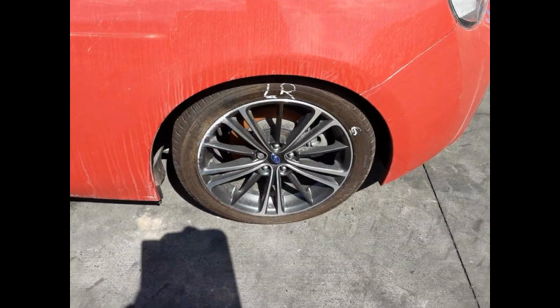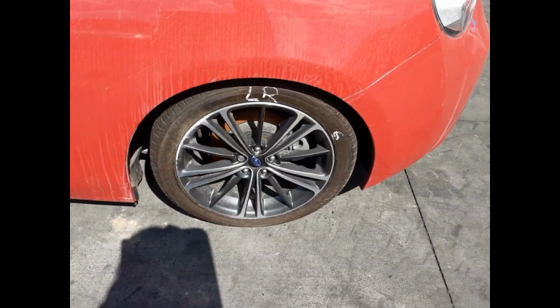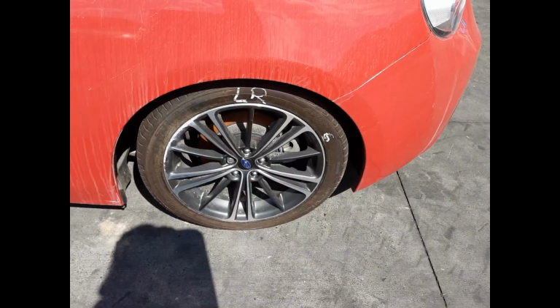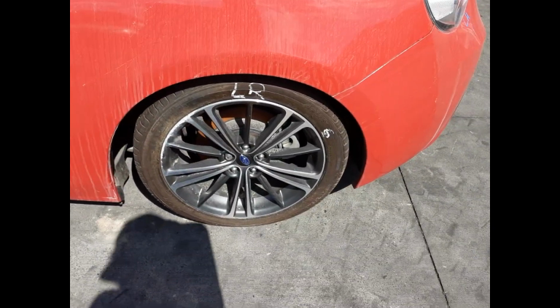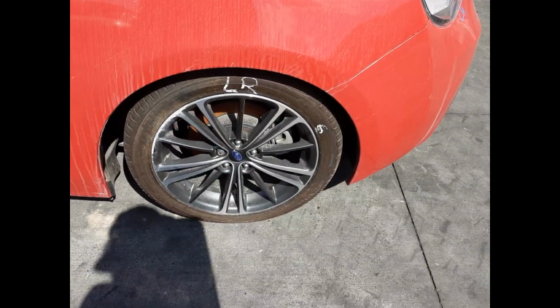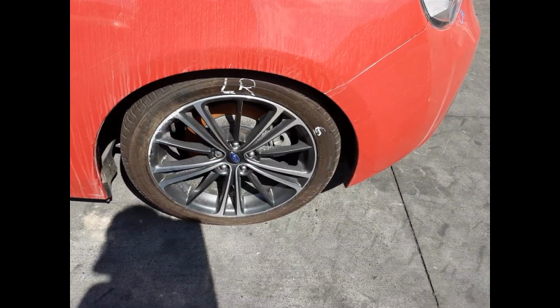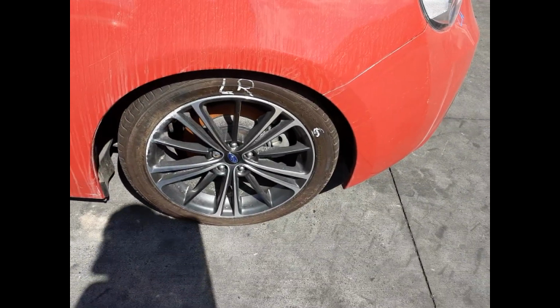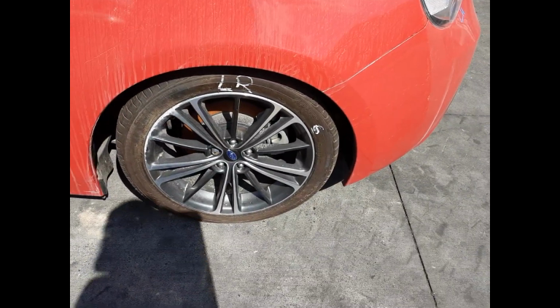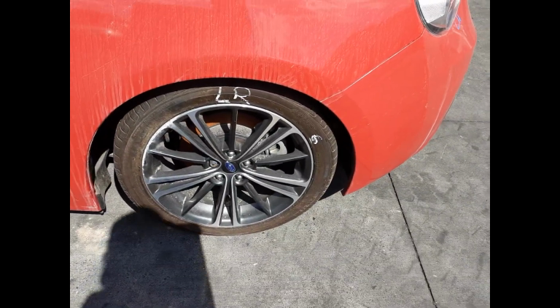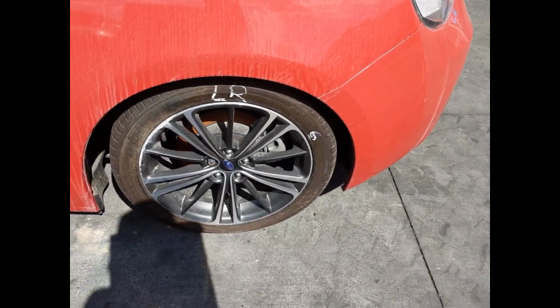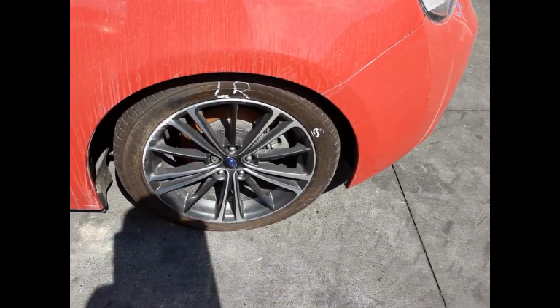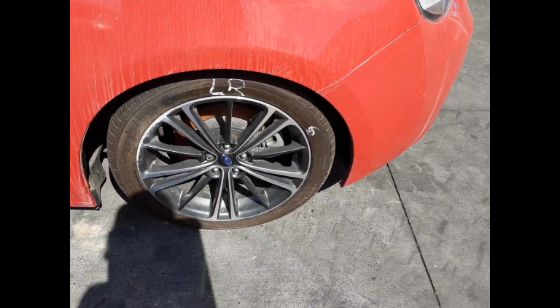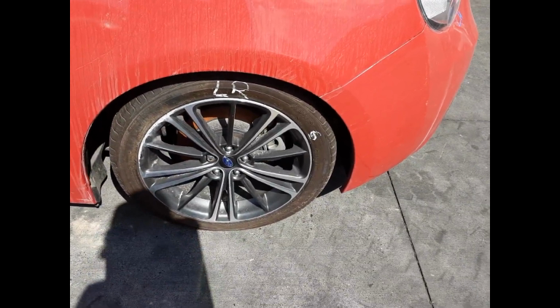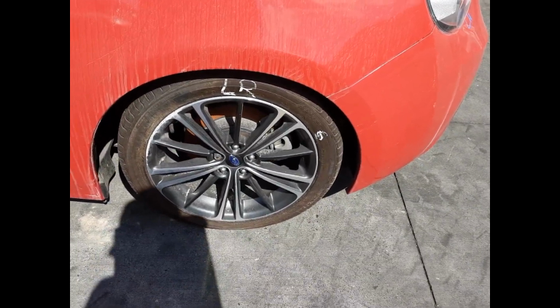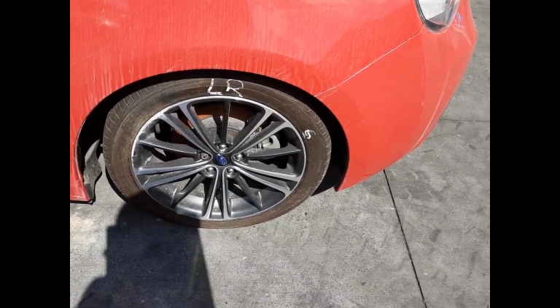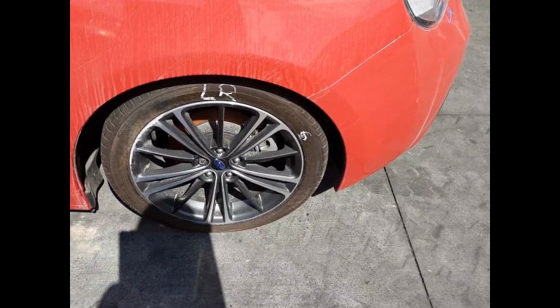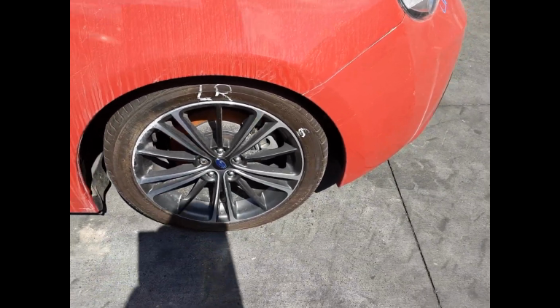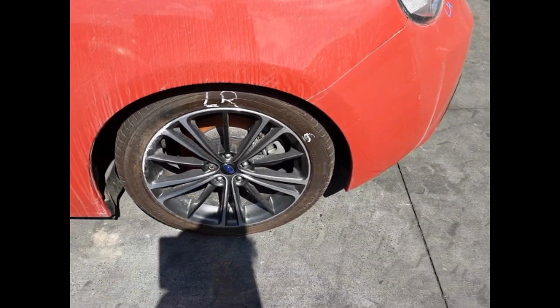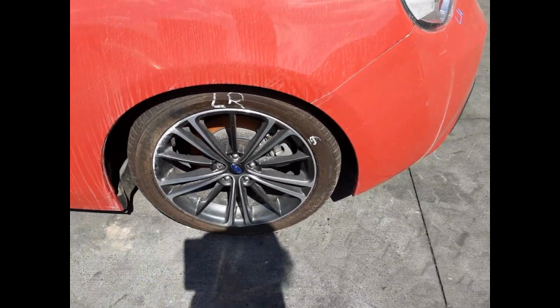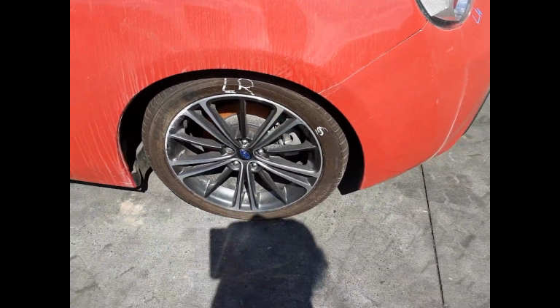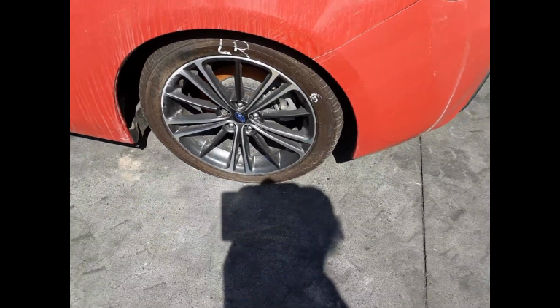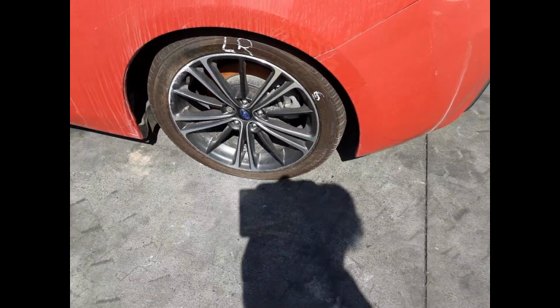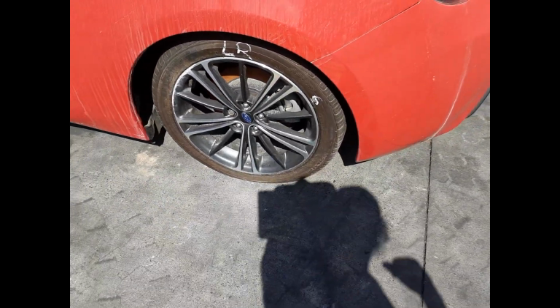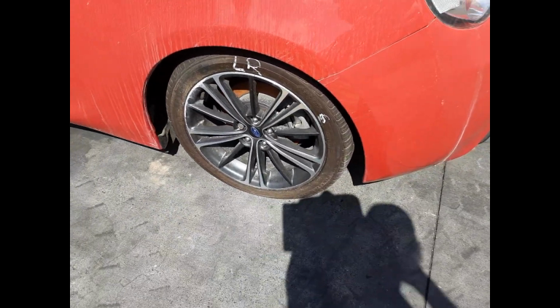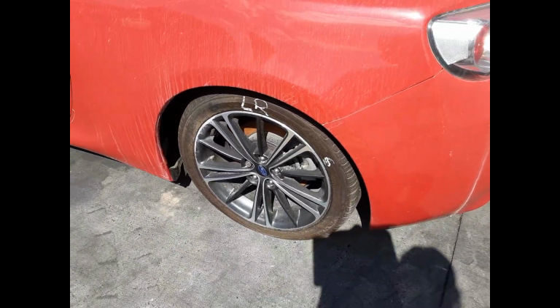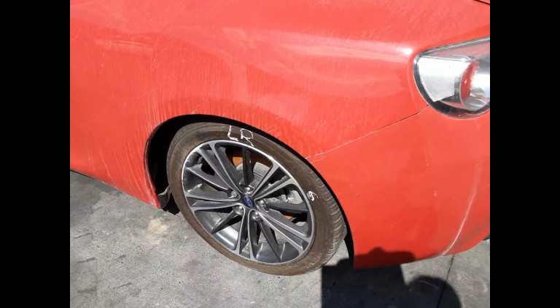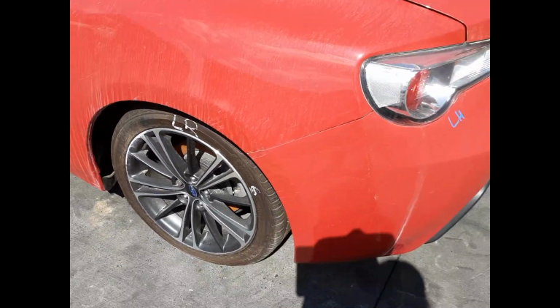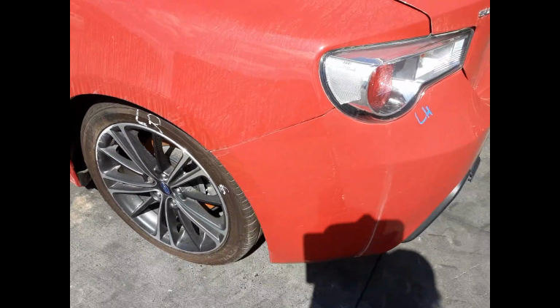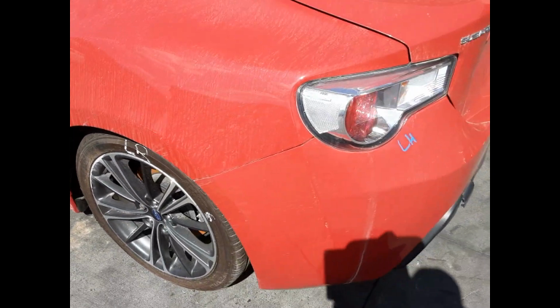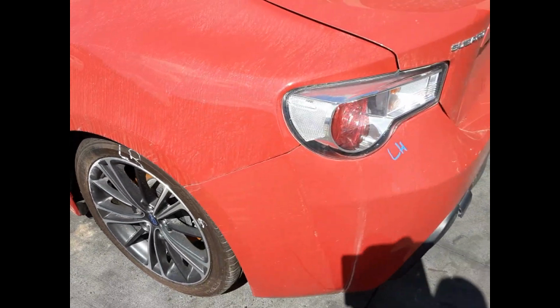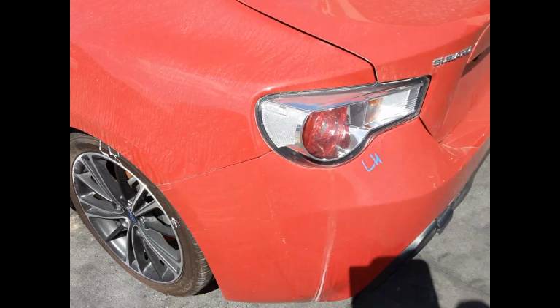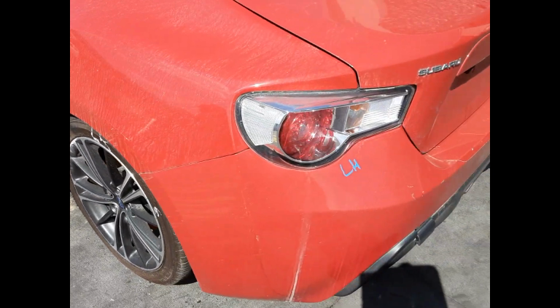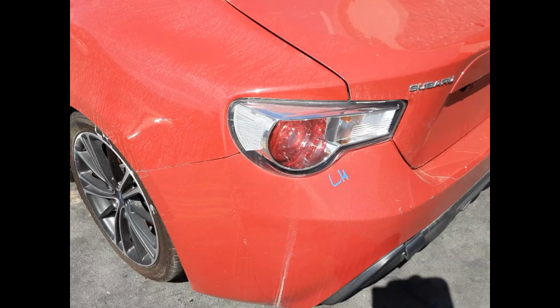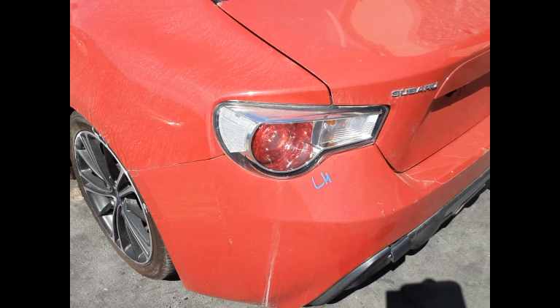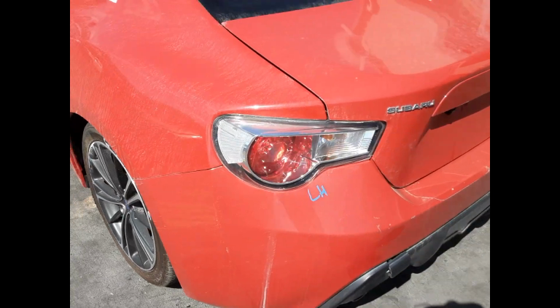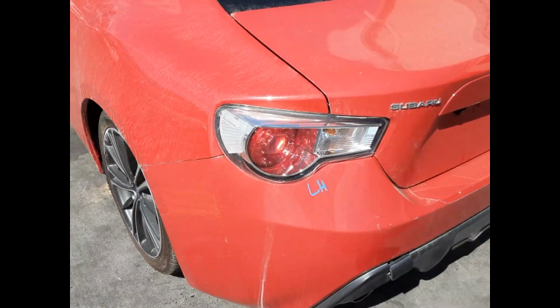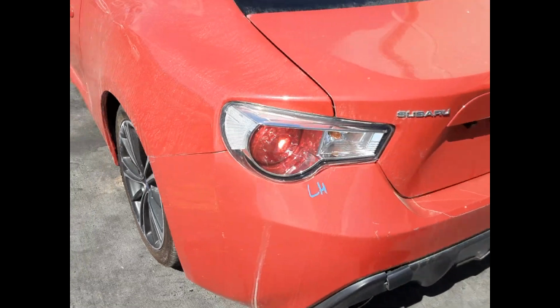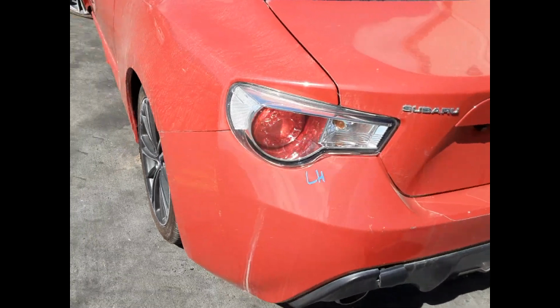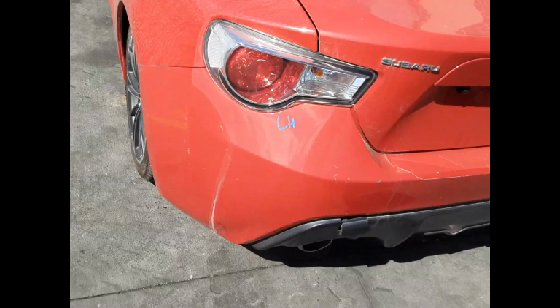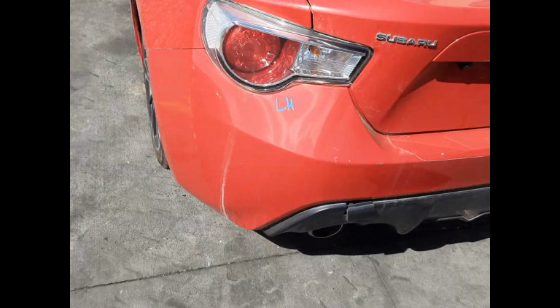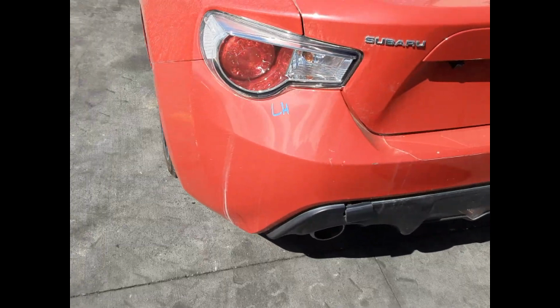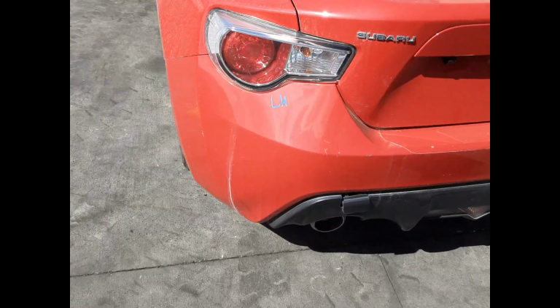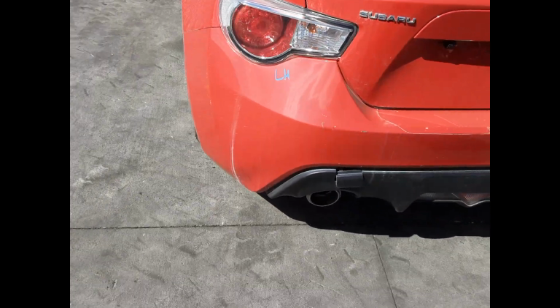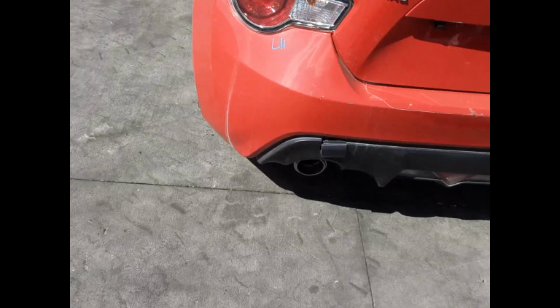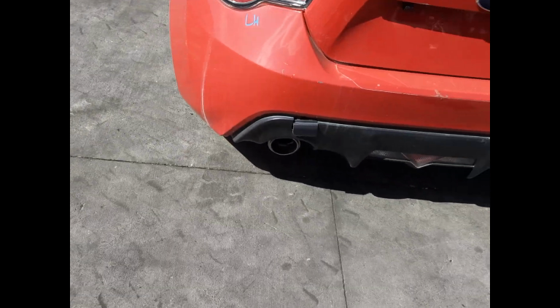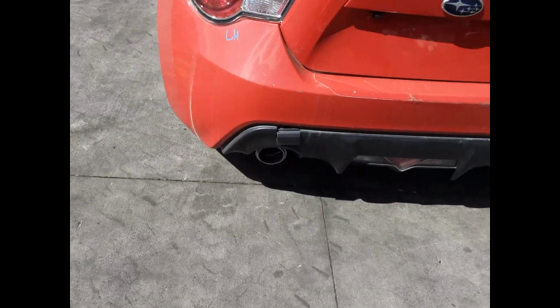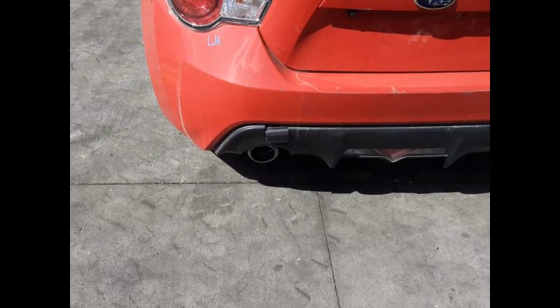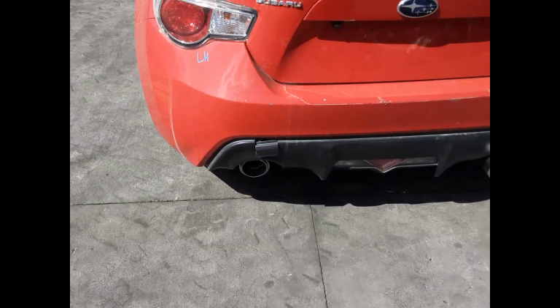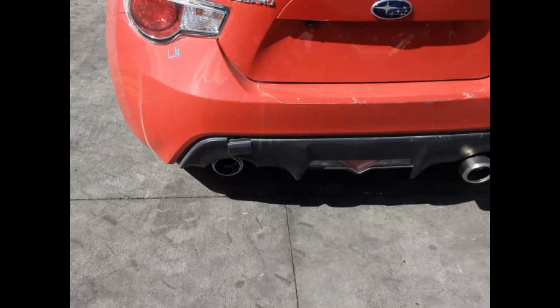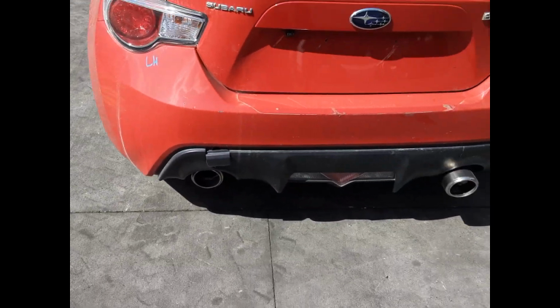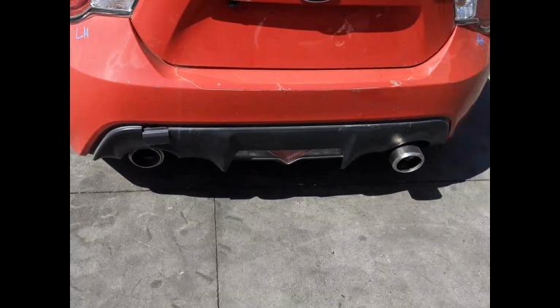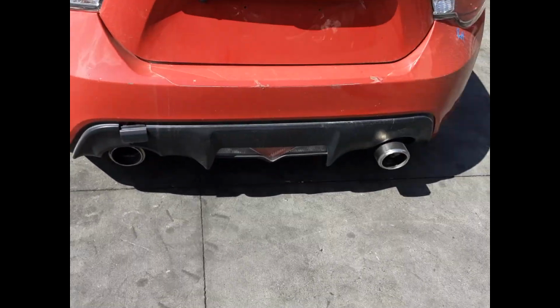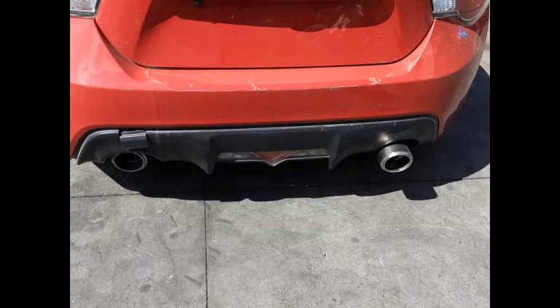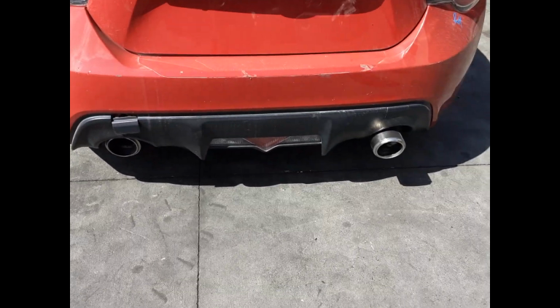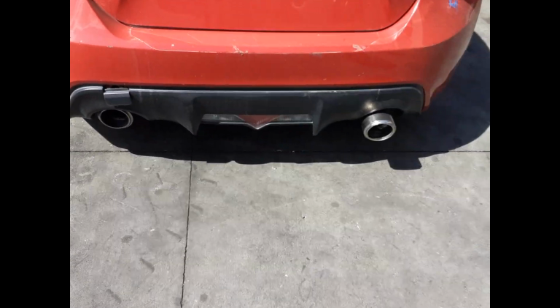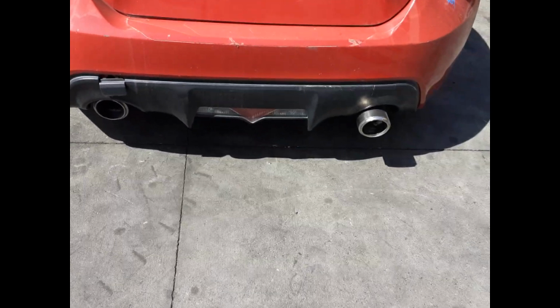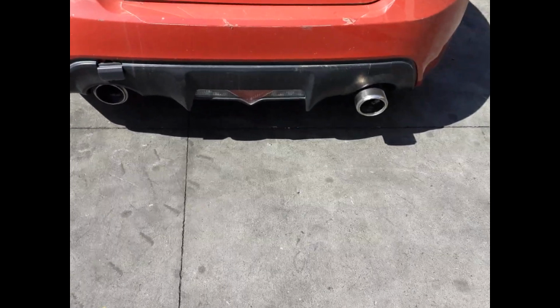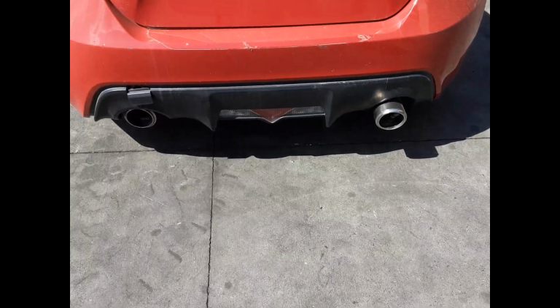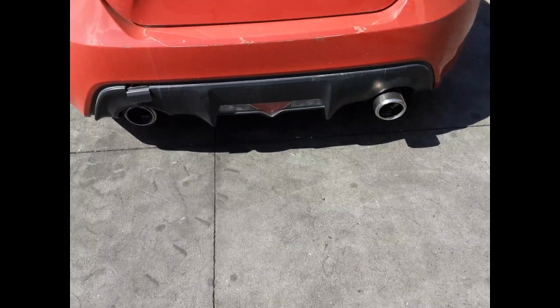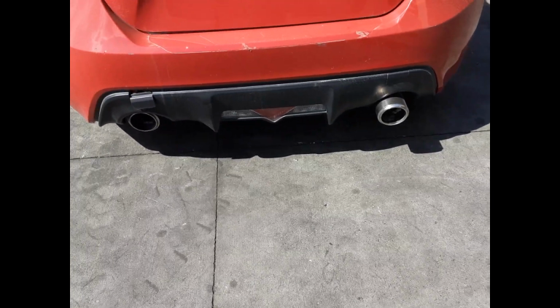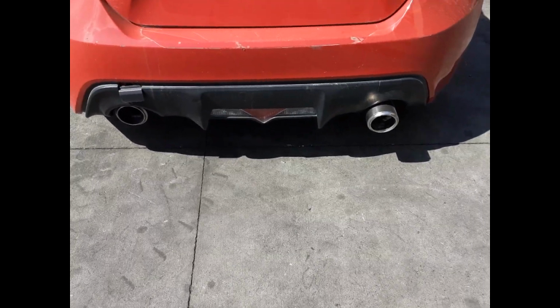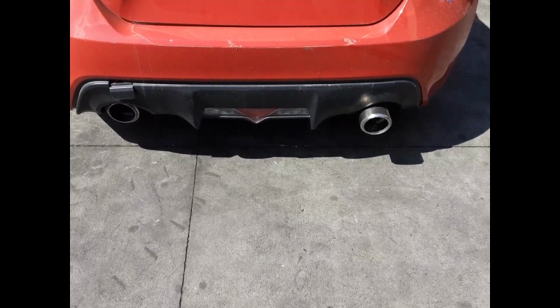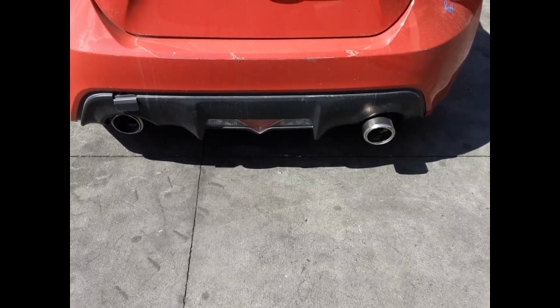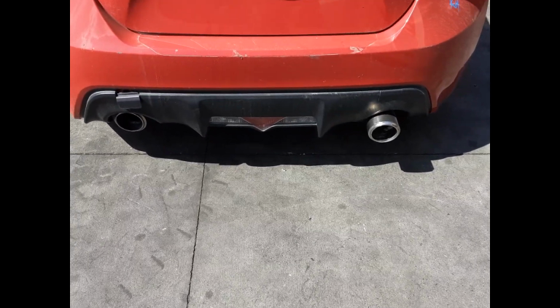Left rear: 17-inch factory alloy mag with a good tyre. We have the left-hand tail light. The rear bumper cover has a few scuffs and scratches.